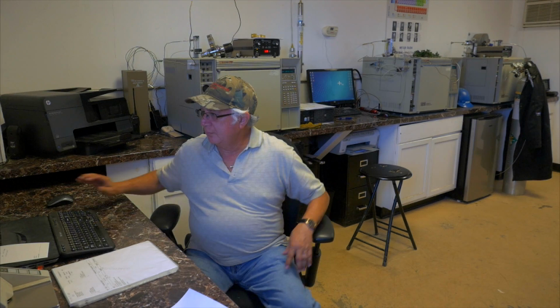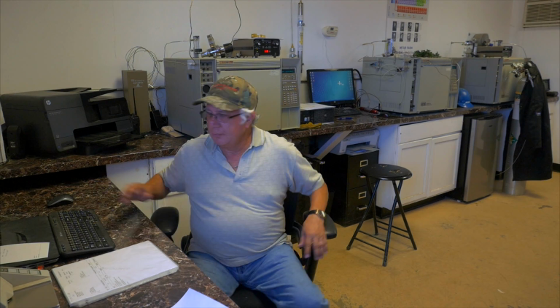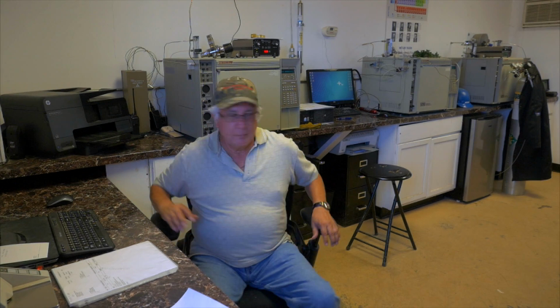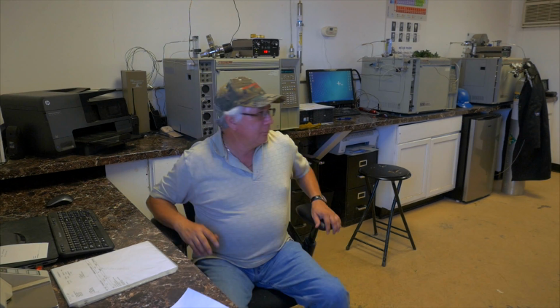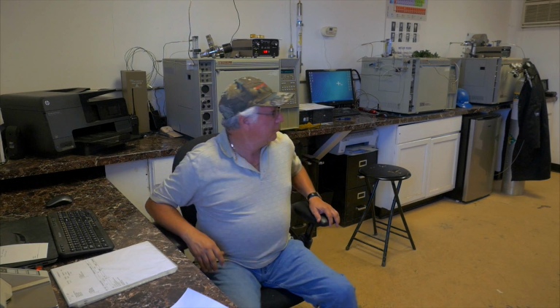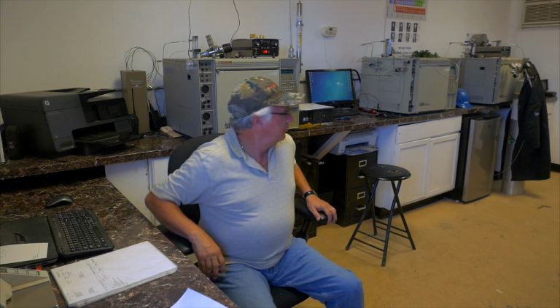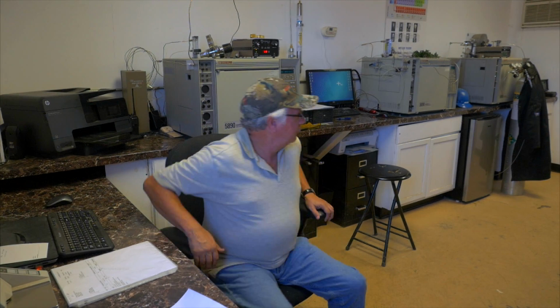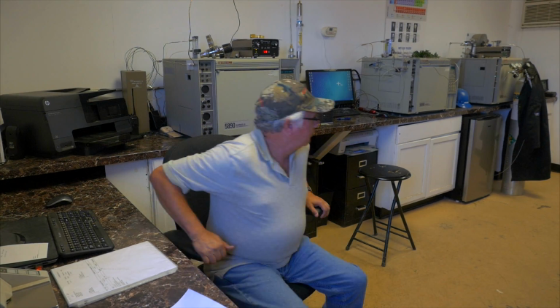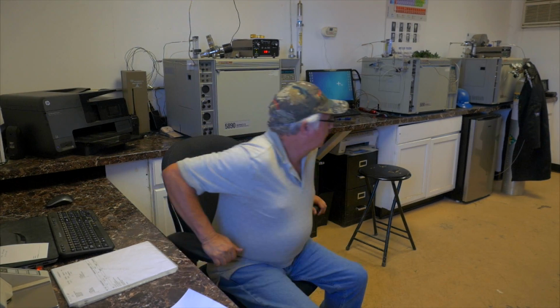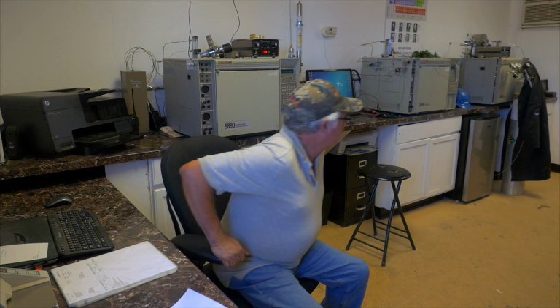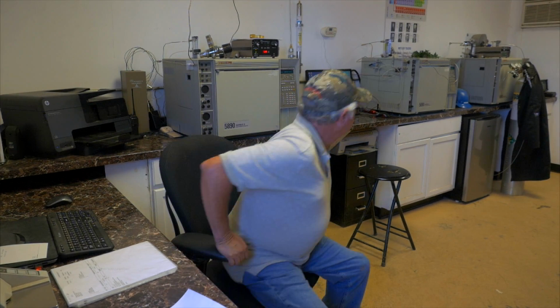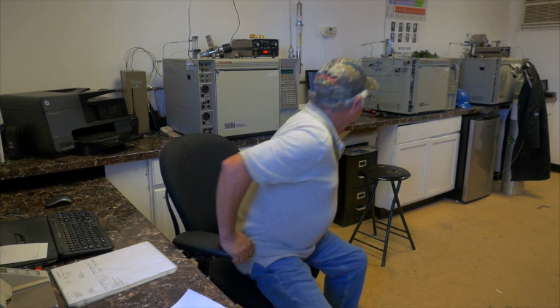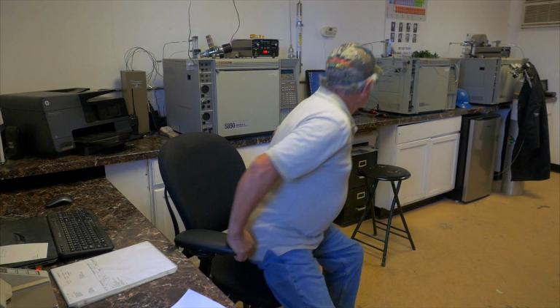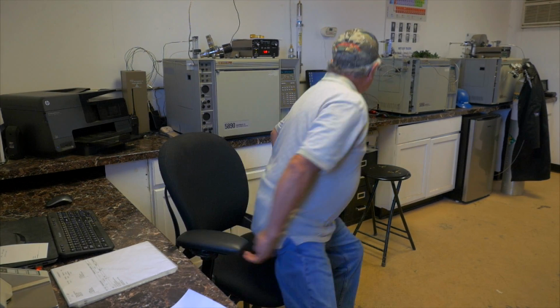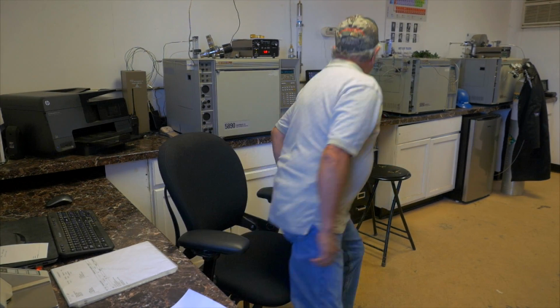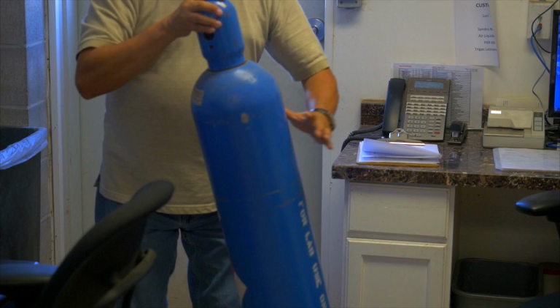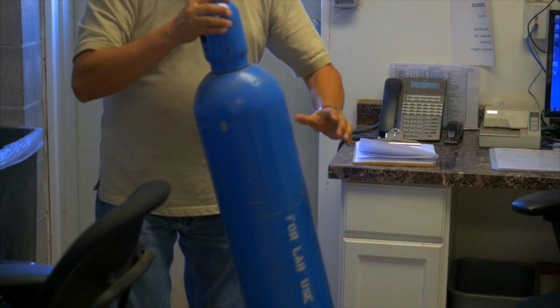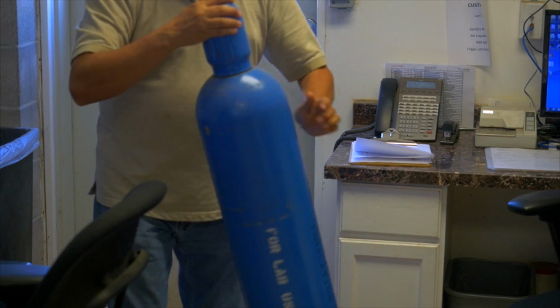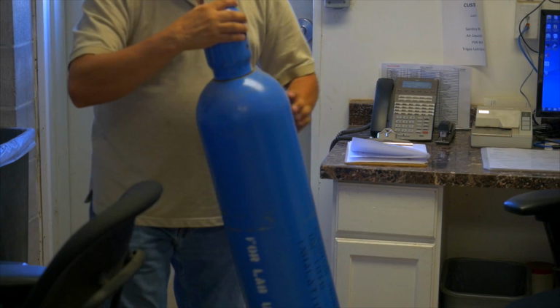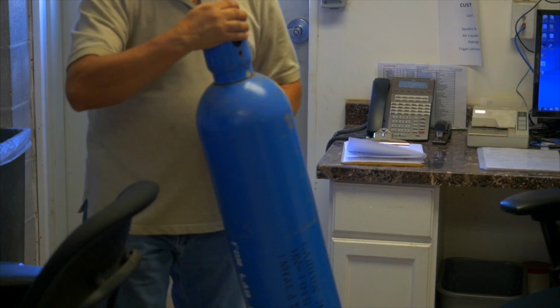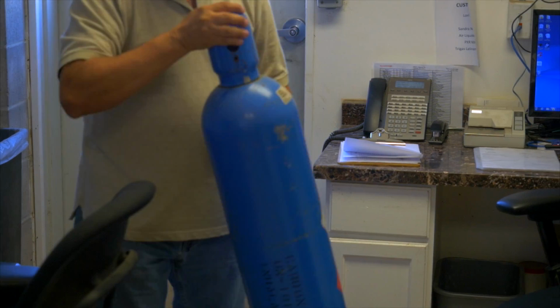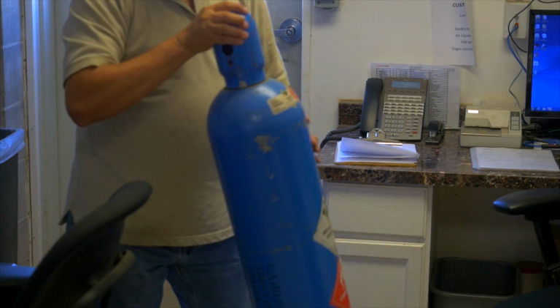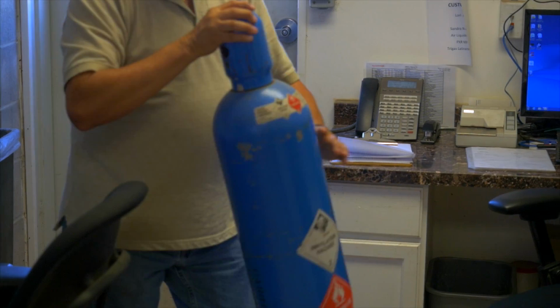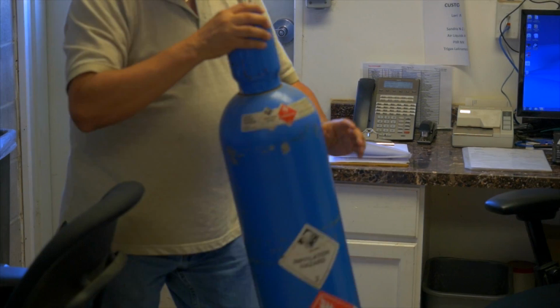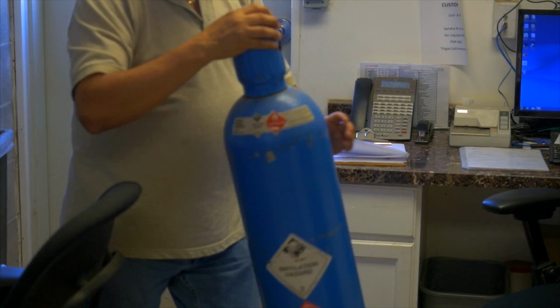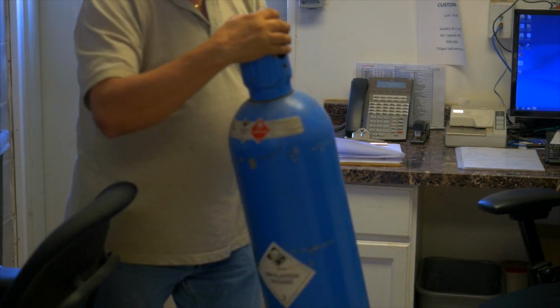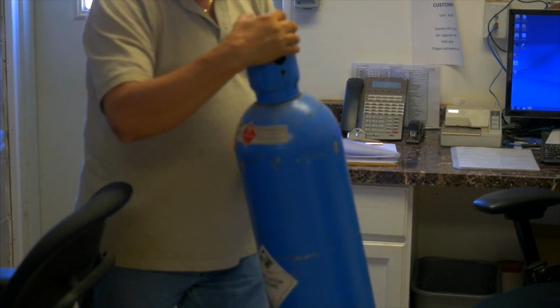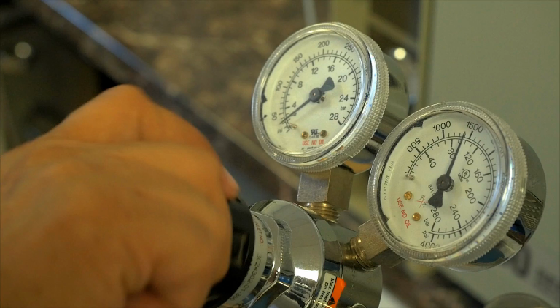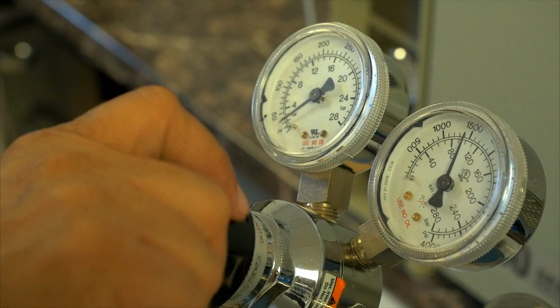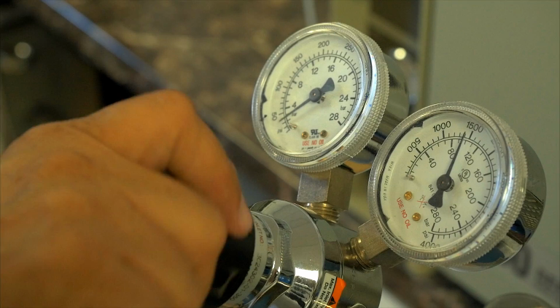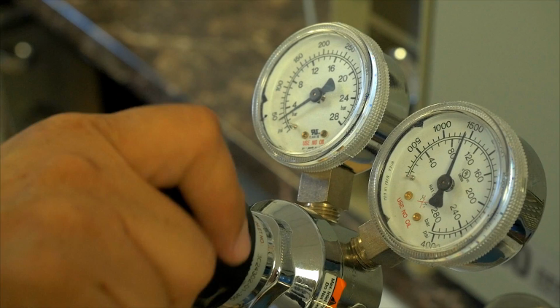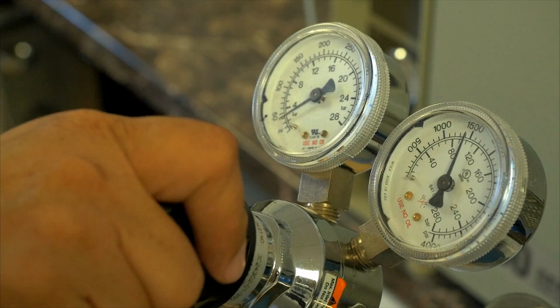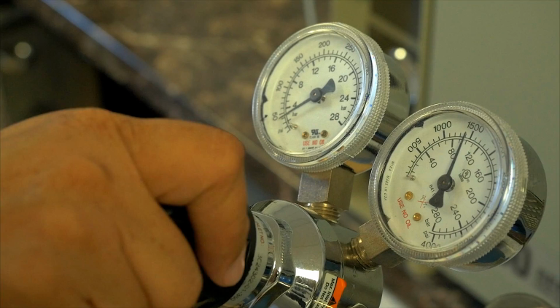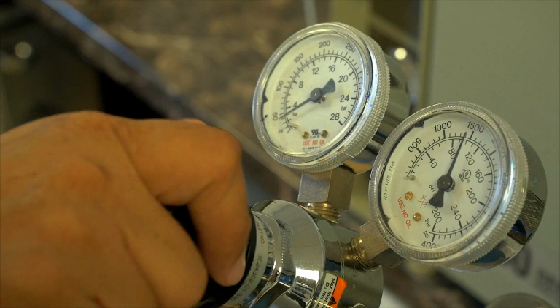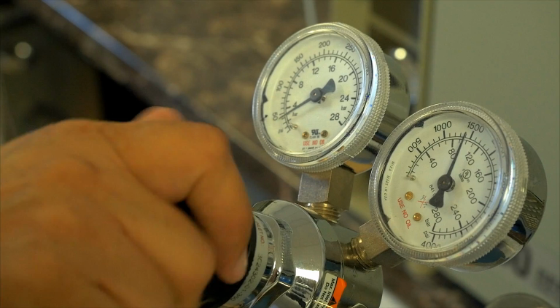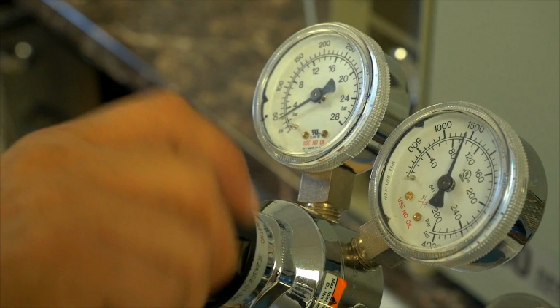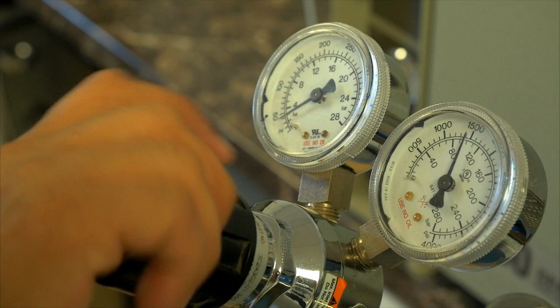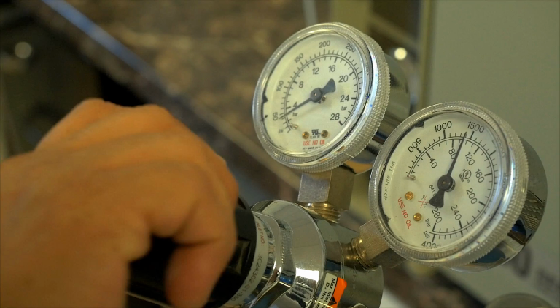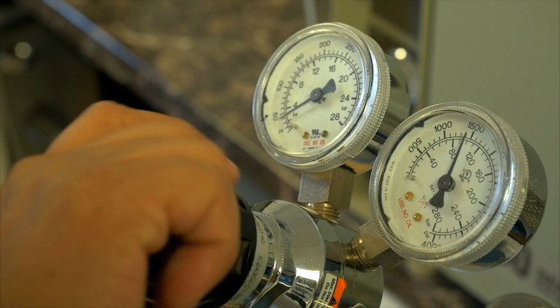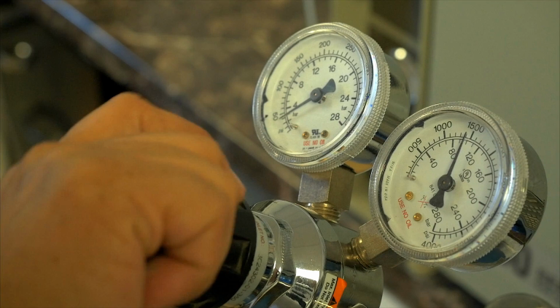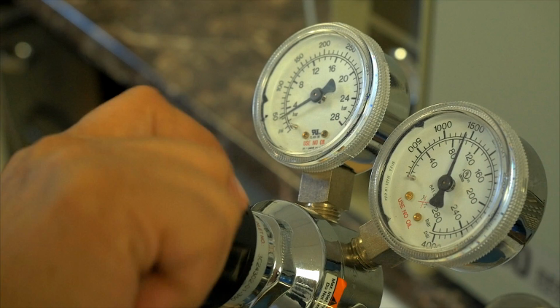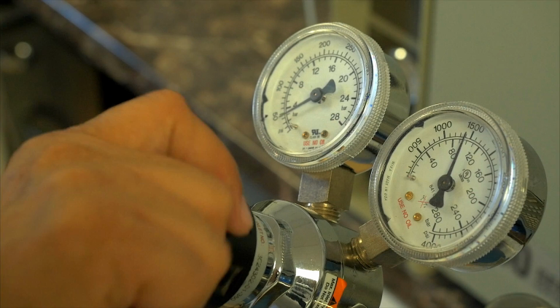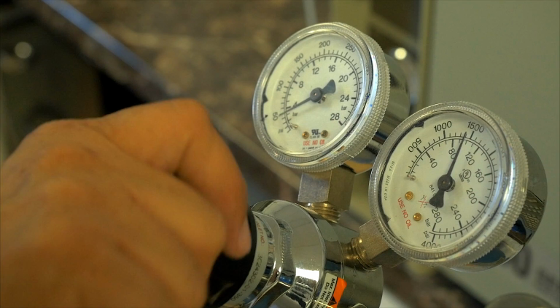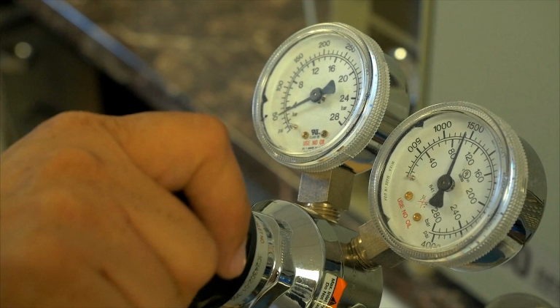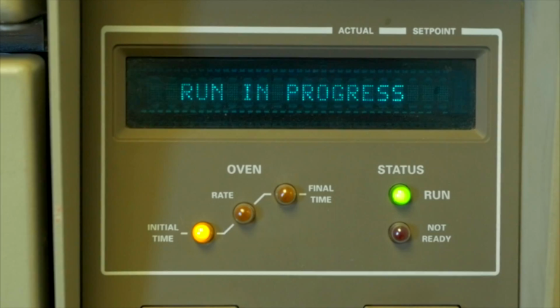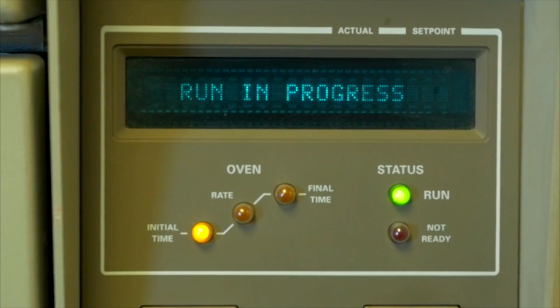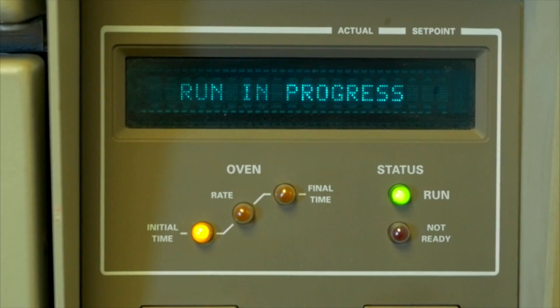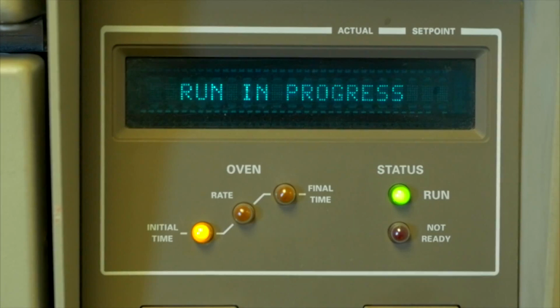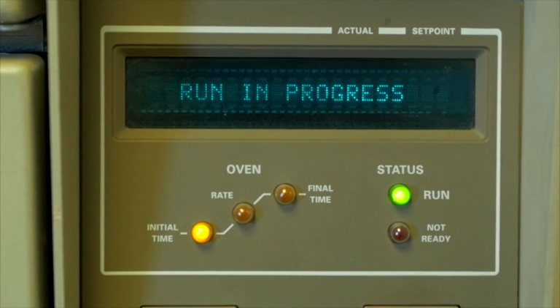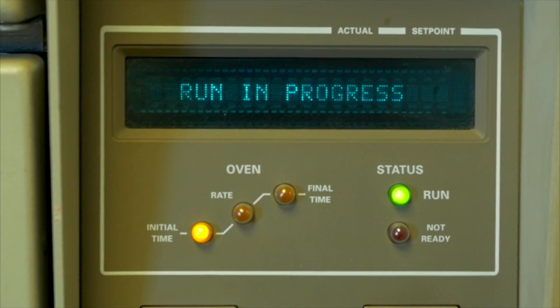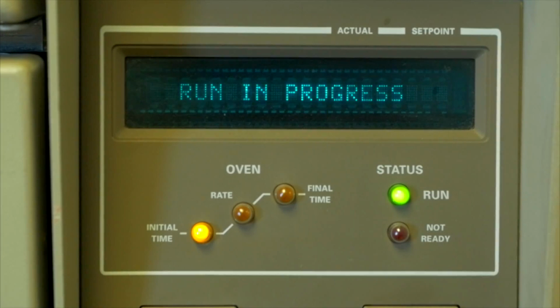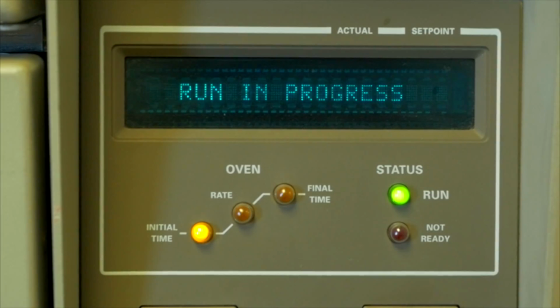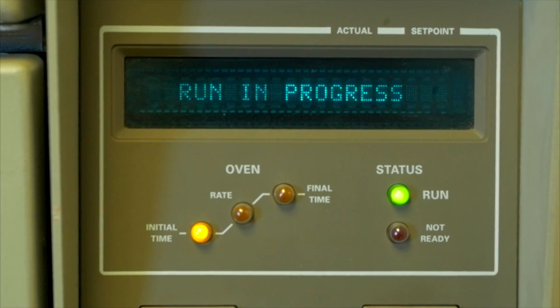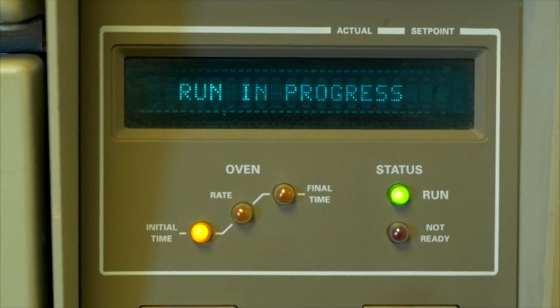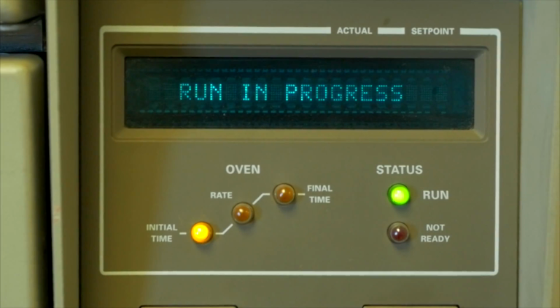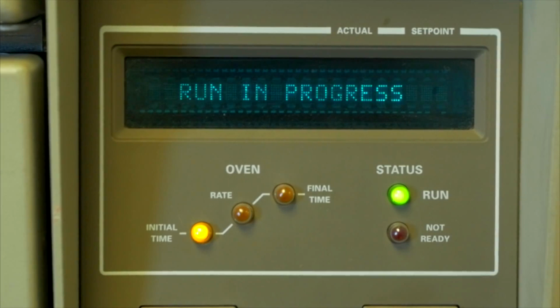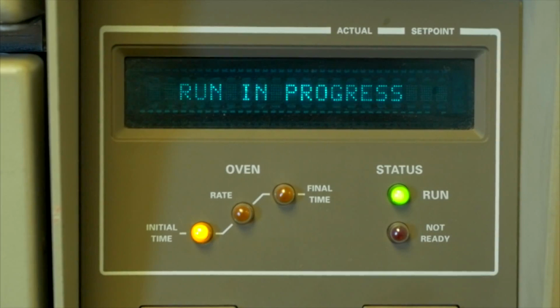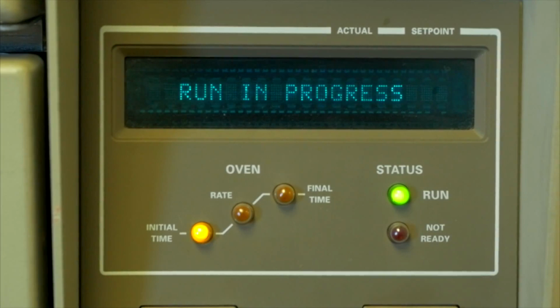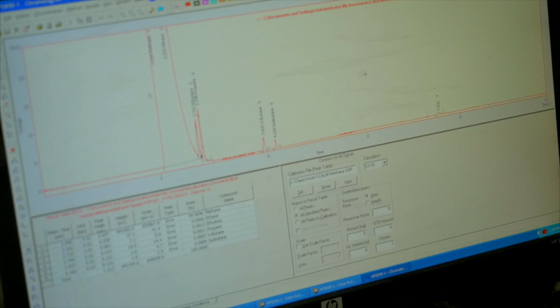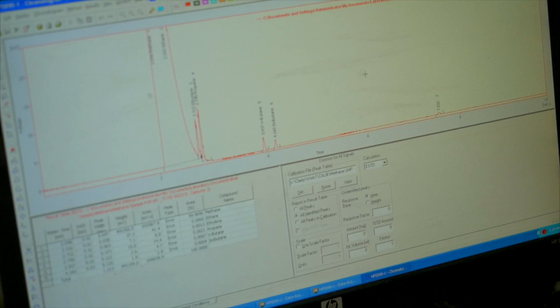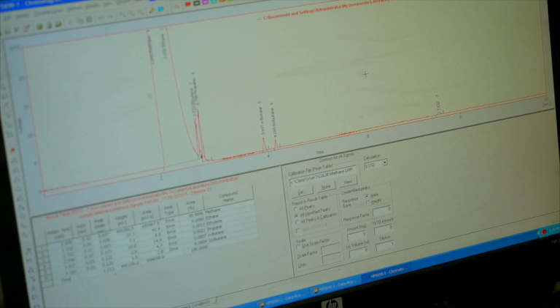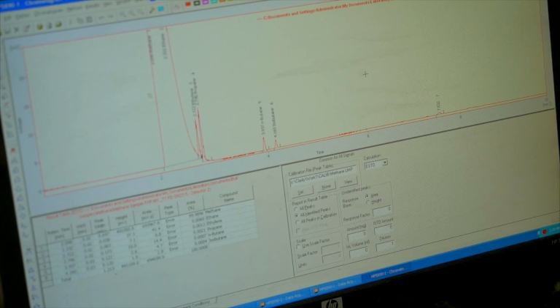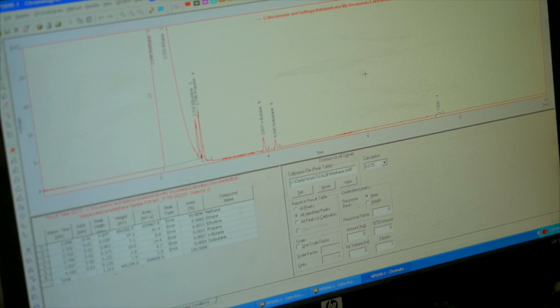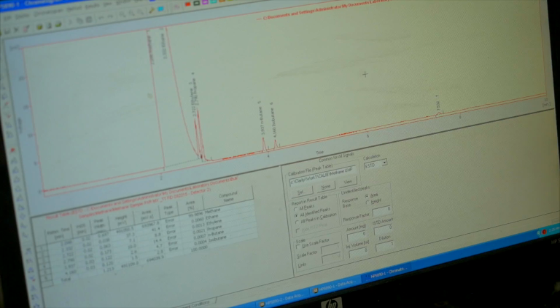Our analytical laboratory checks all incoming and outgoing products, and we supply a certificate of analysis for all specialty gas products.